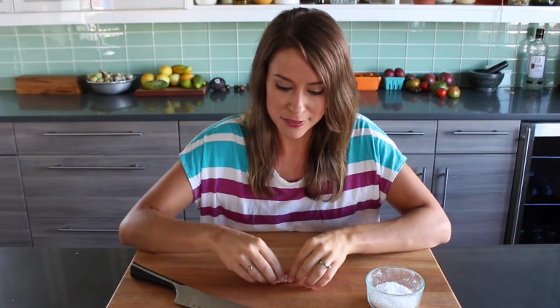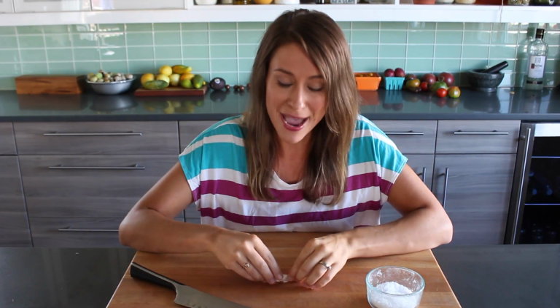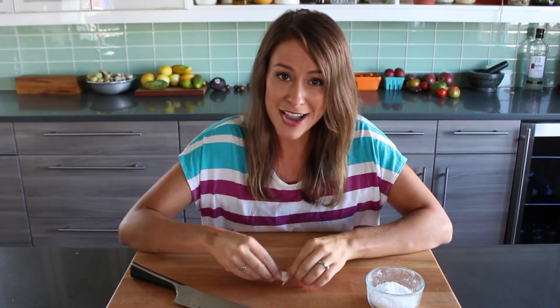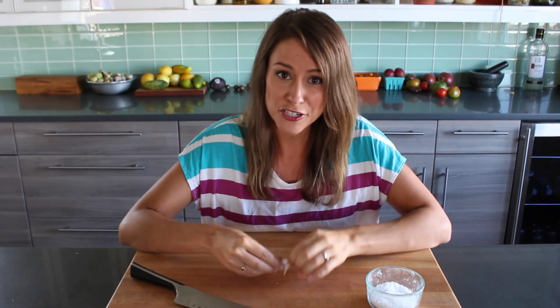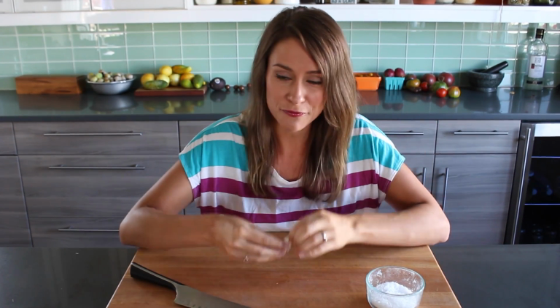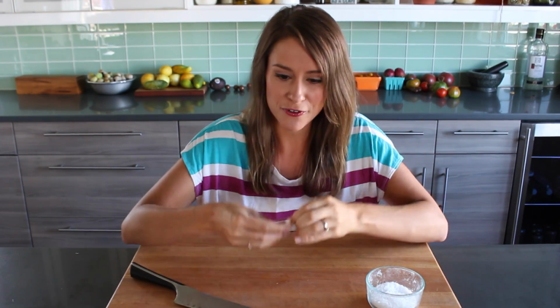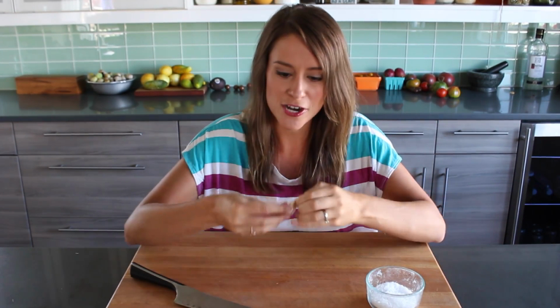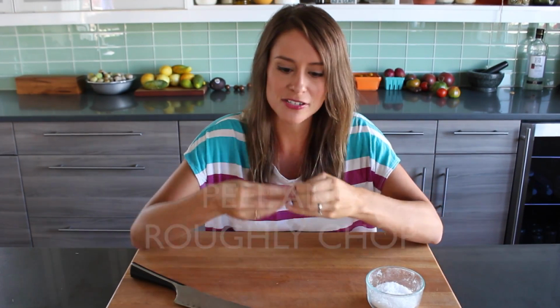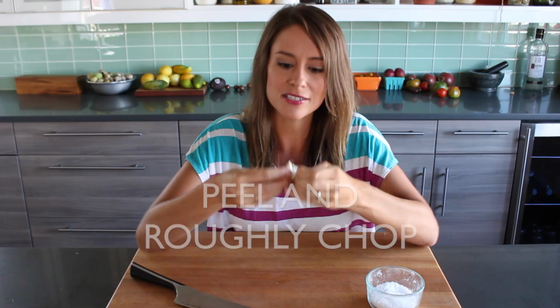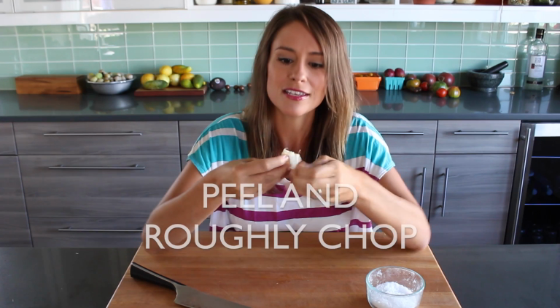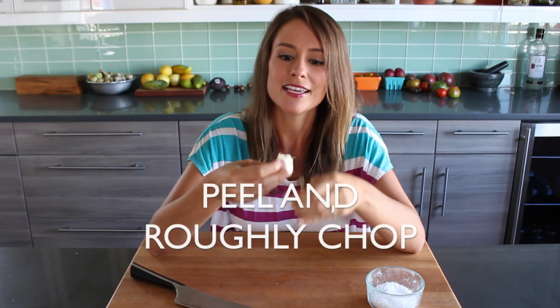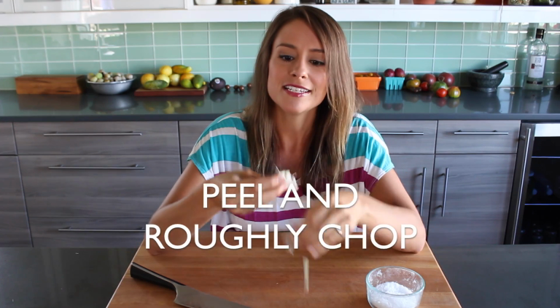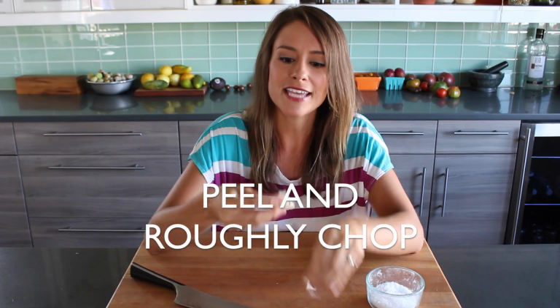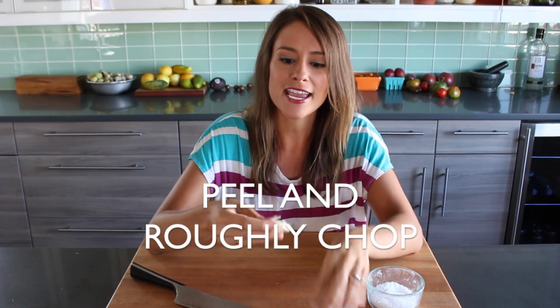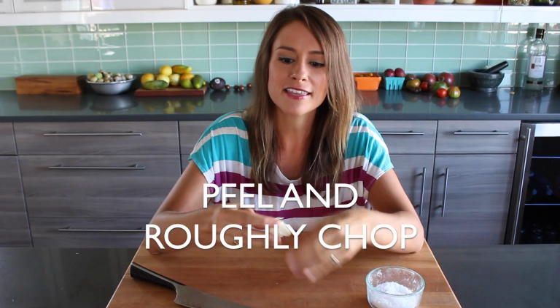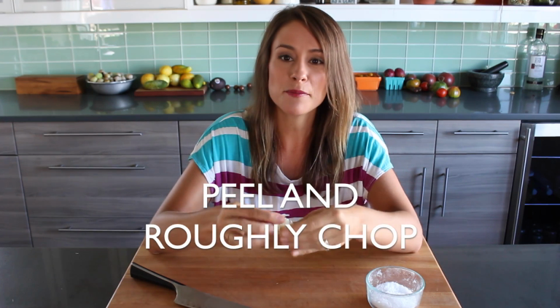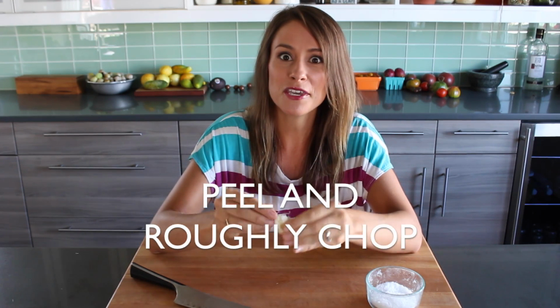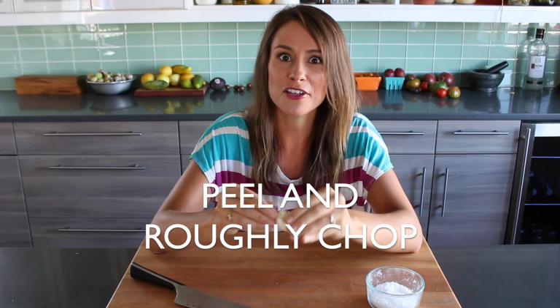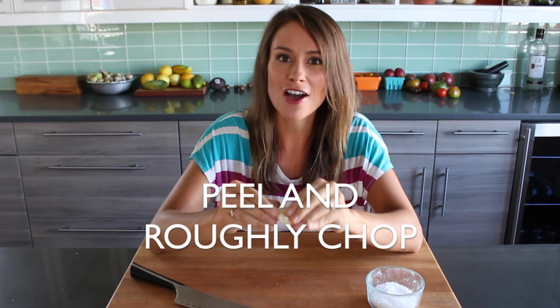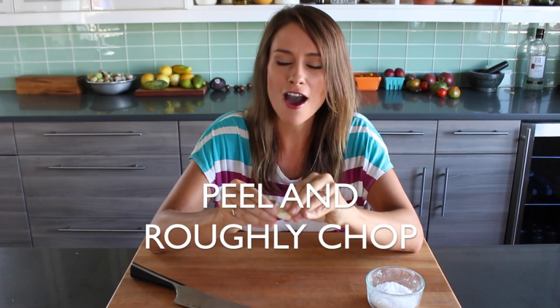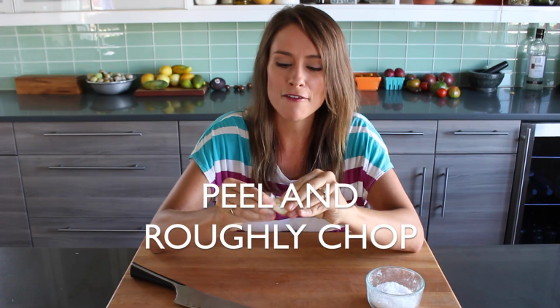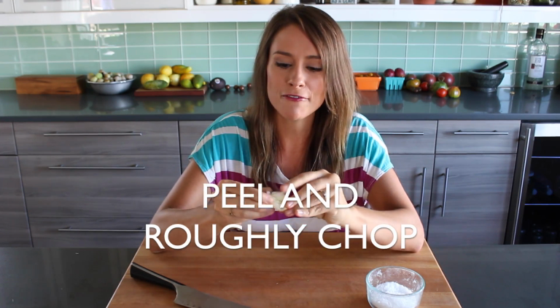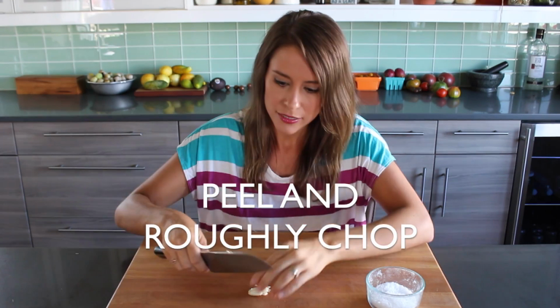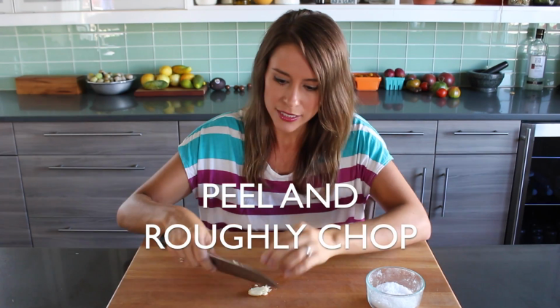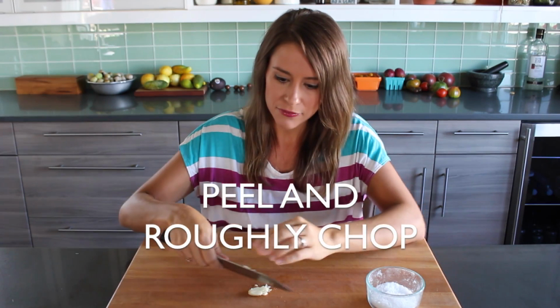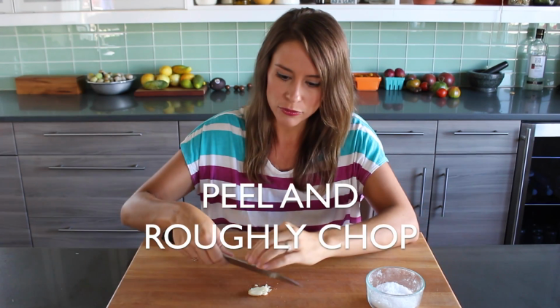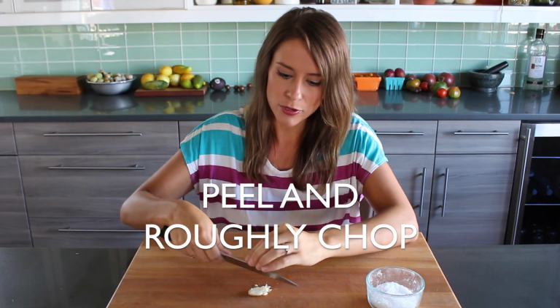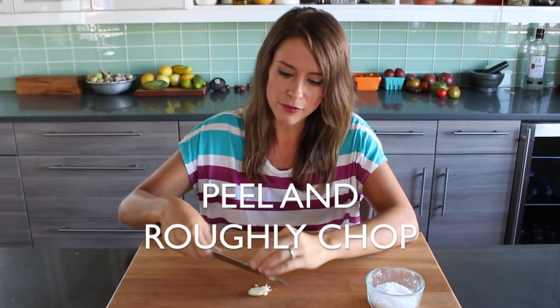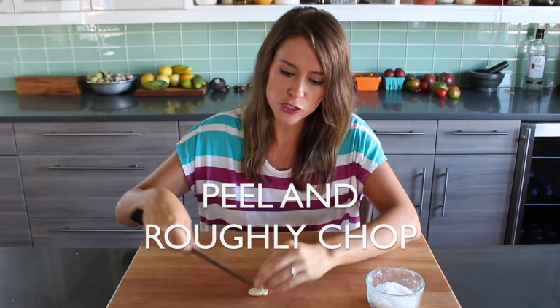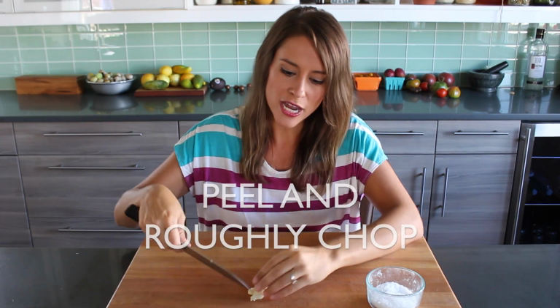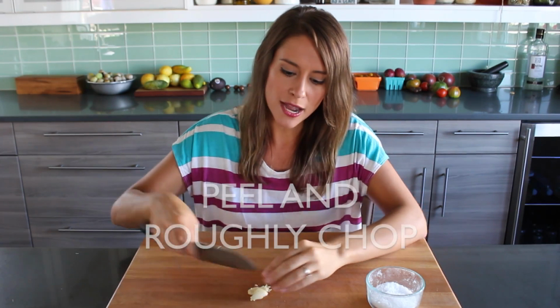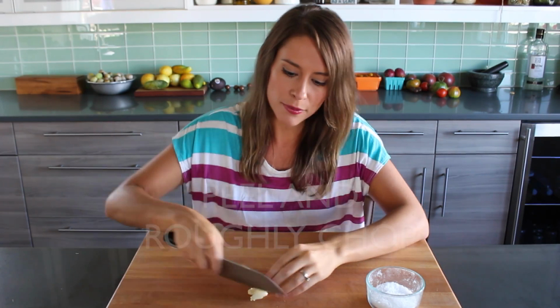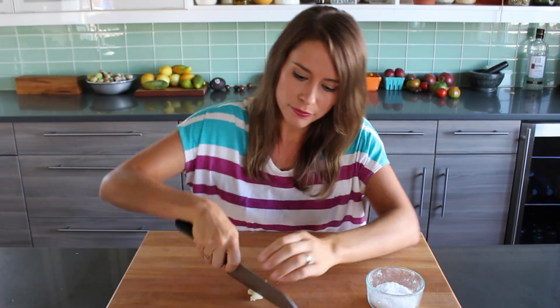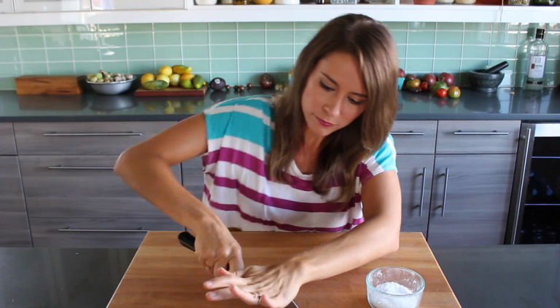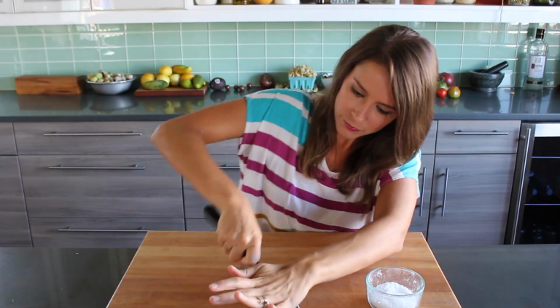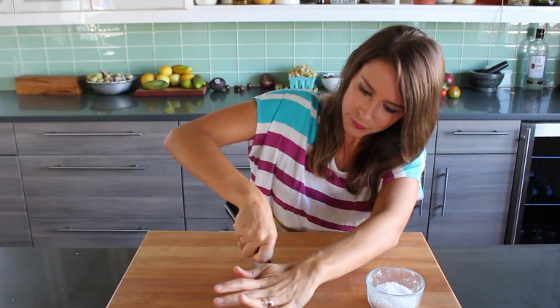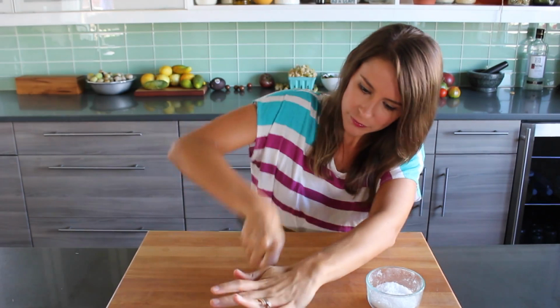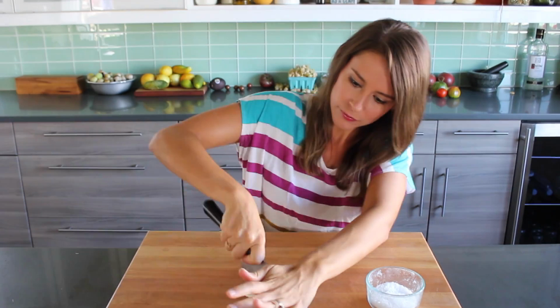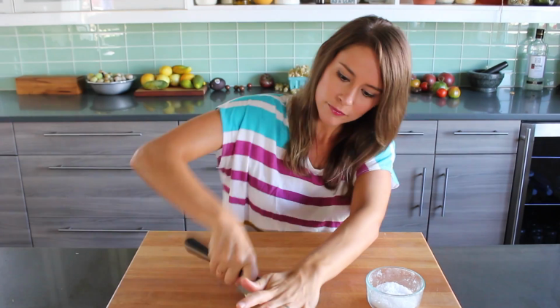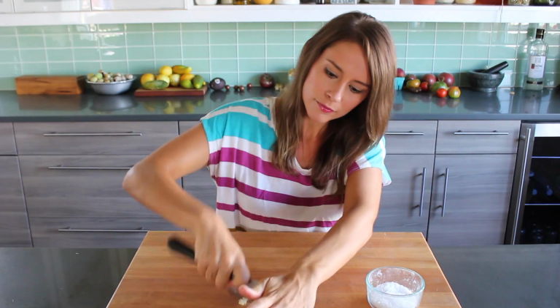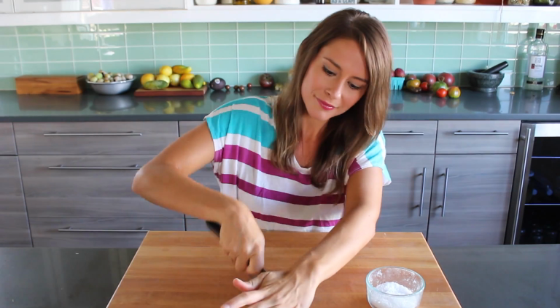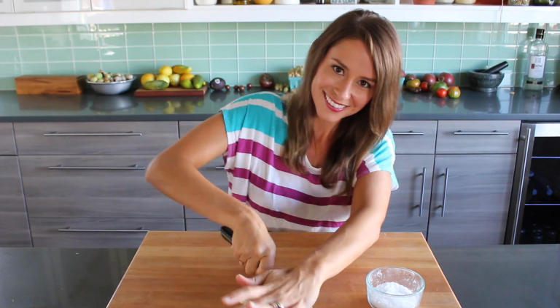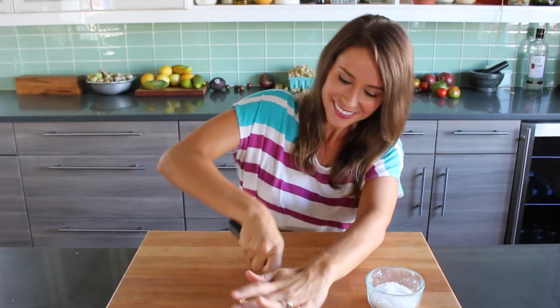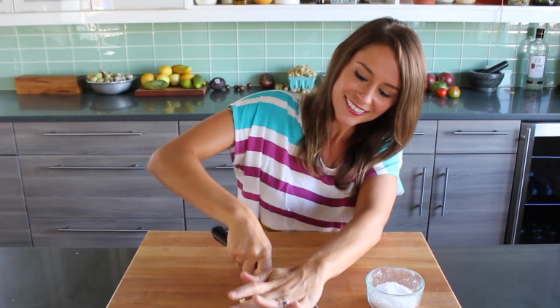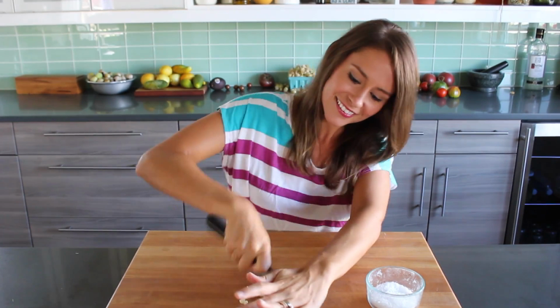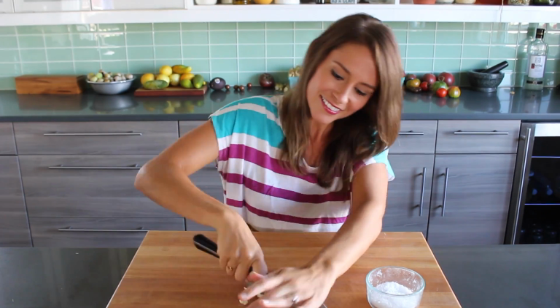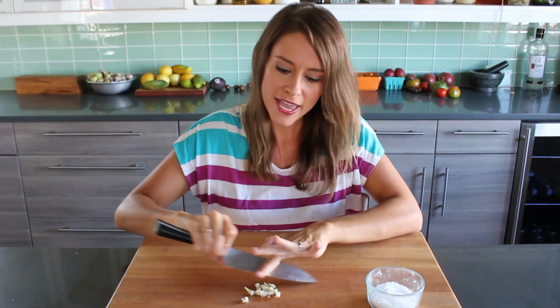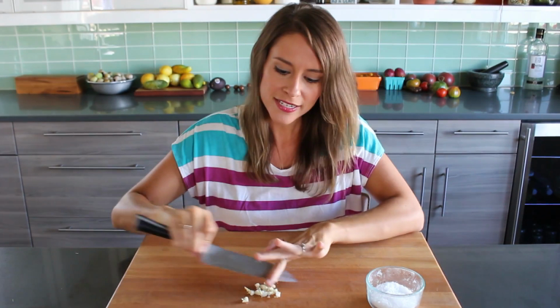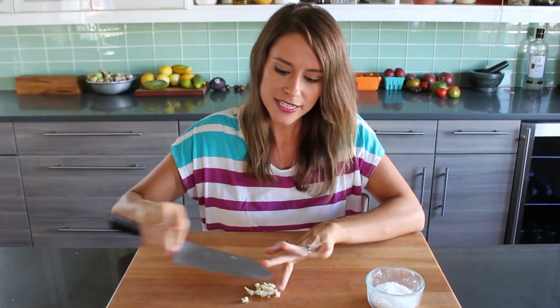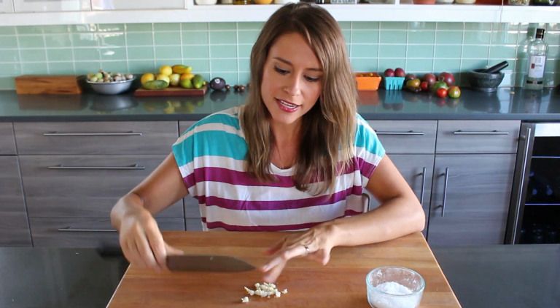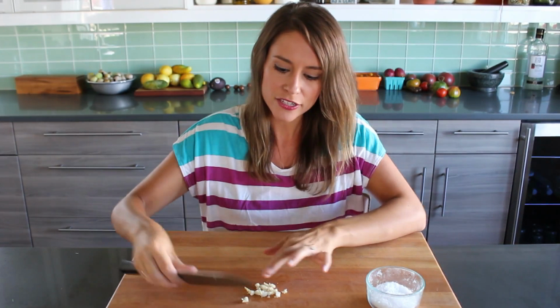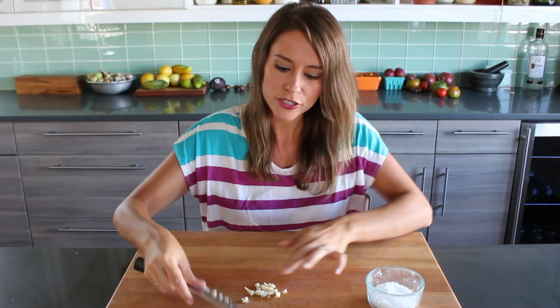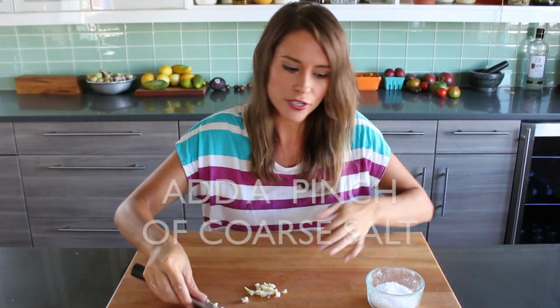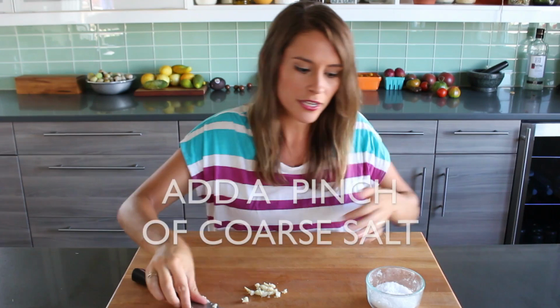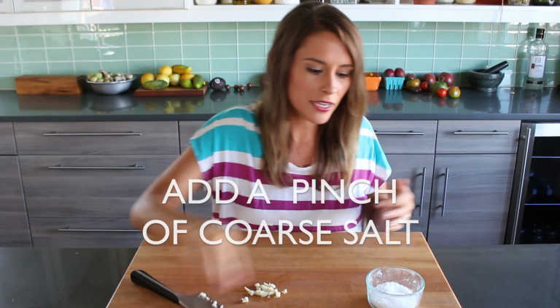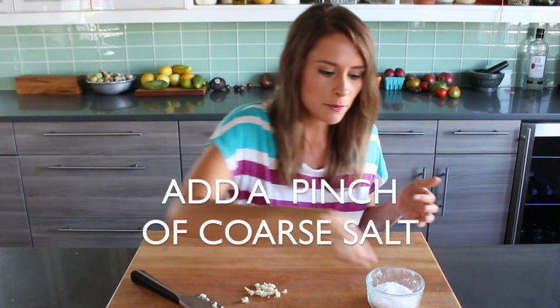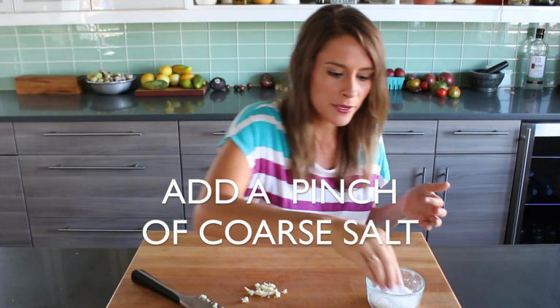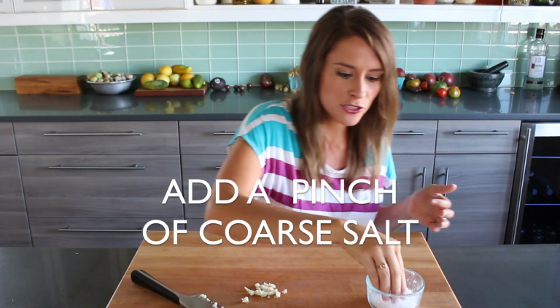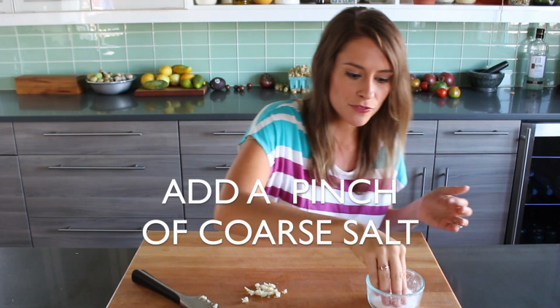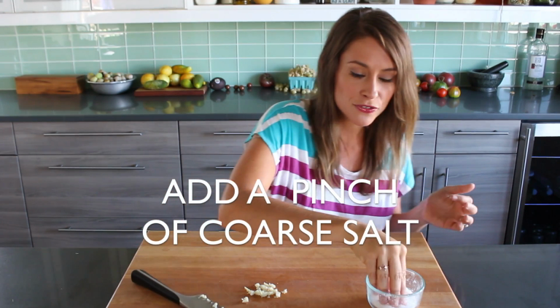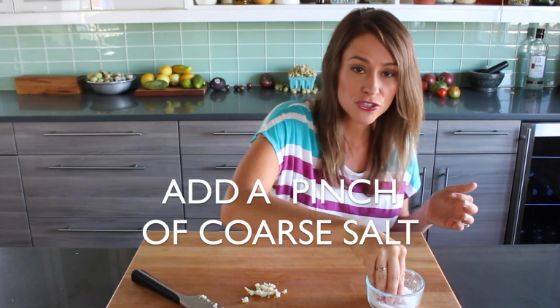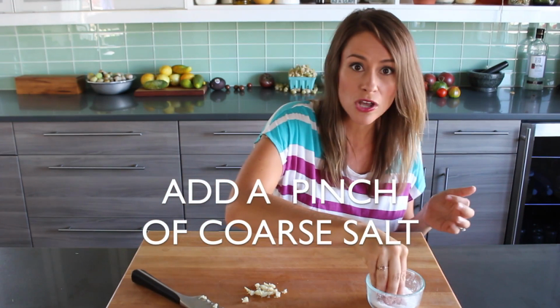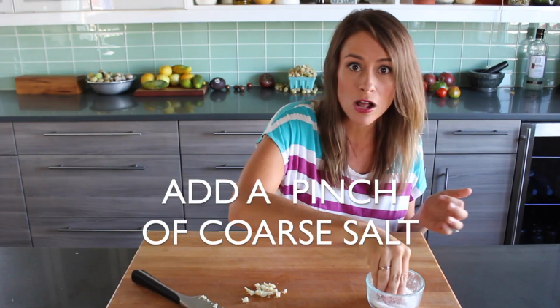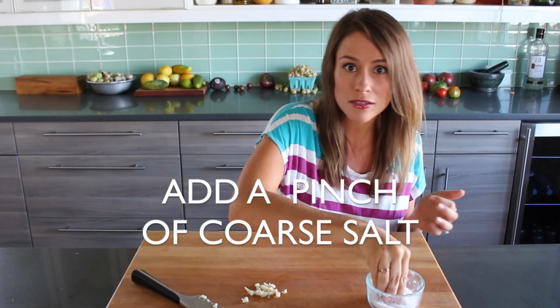Smash it first, take the peel off, give it a rough chop, then take a good pinch of salt.